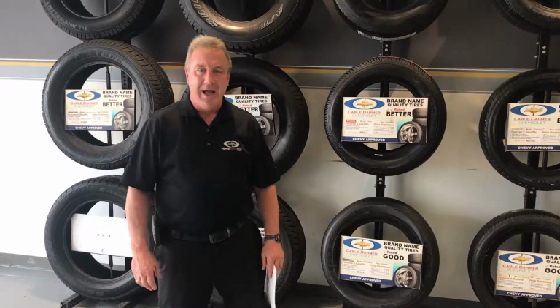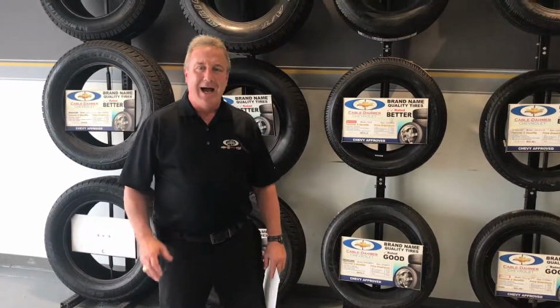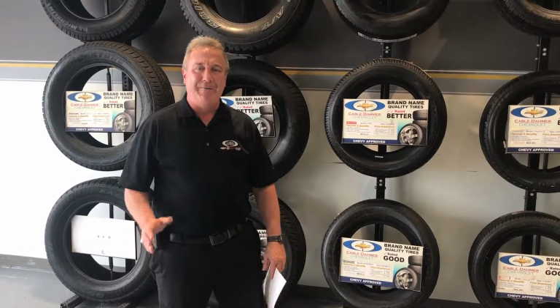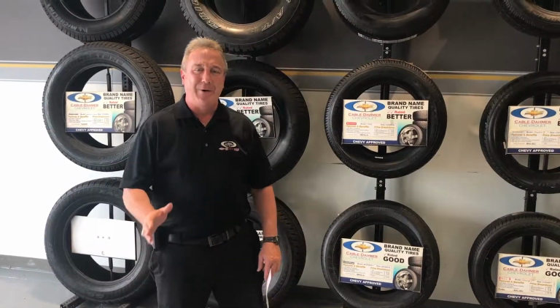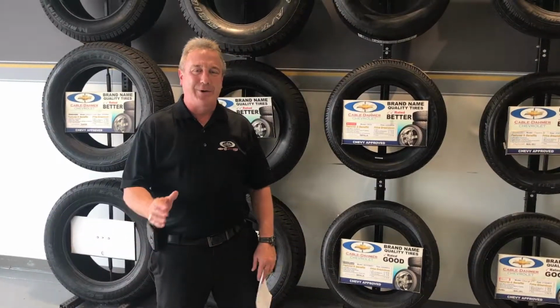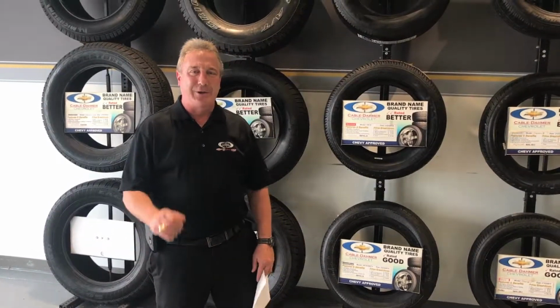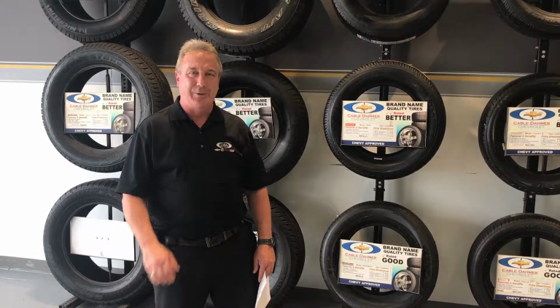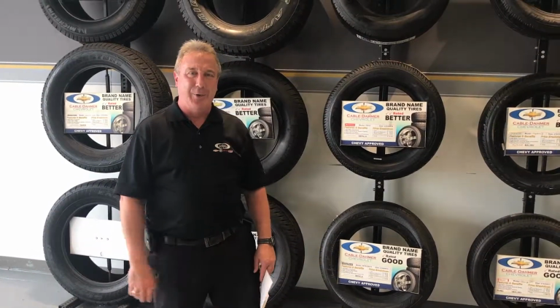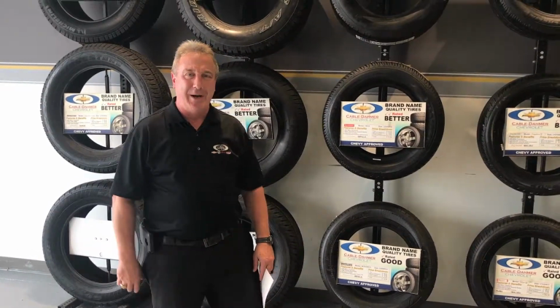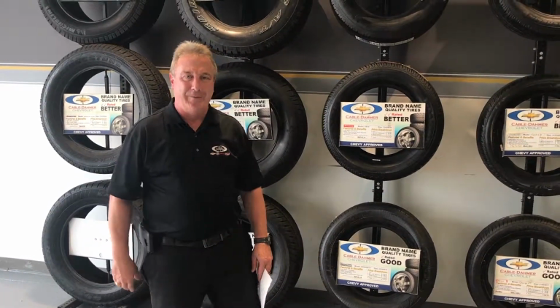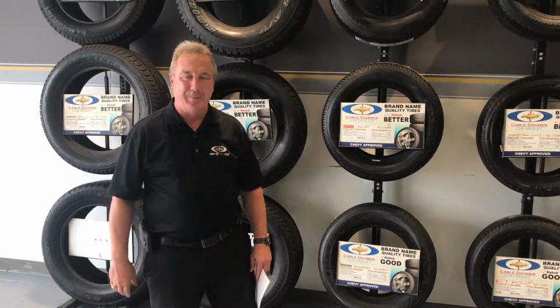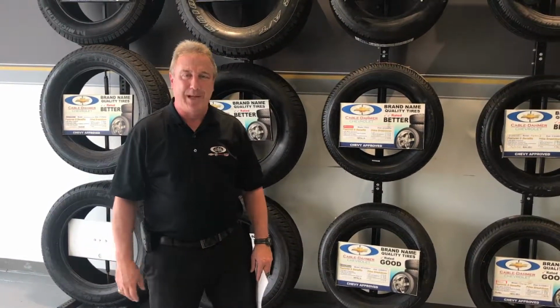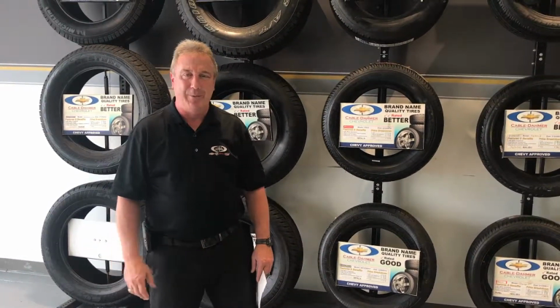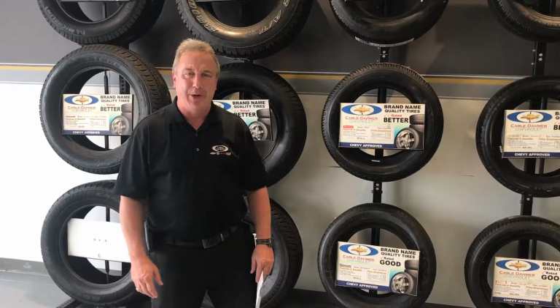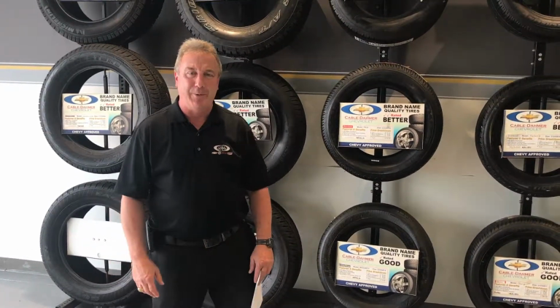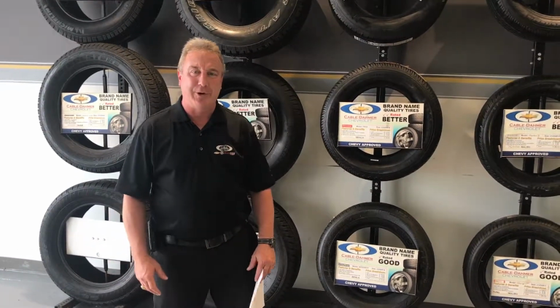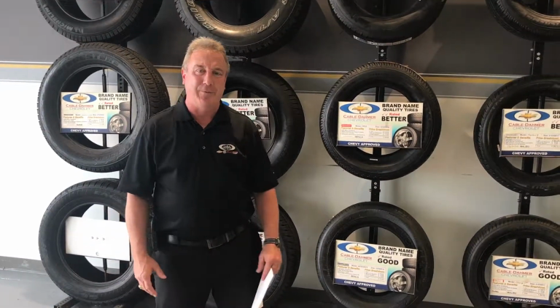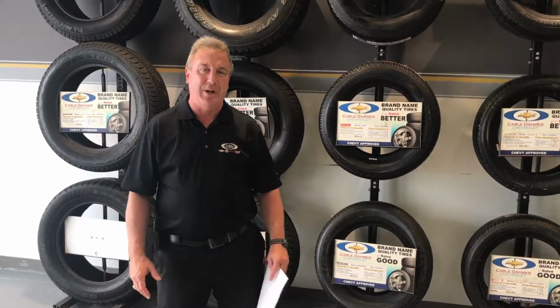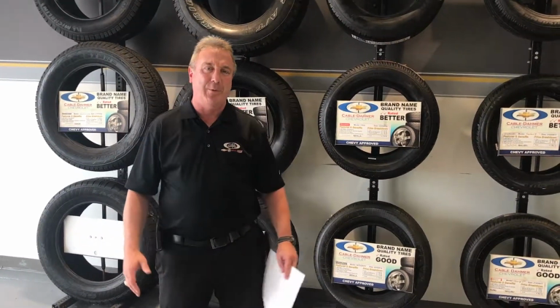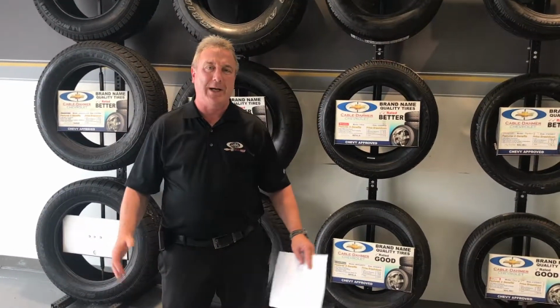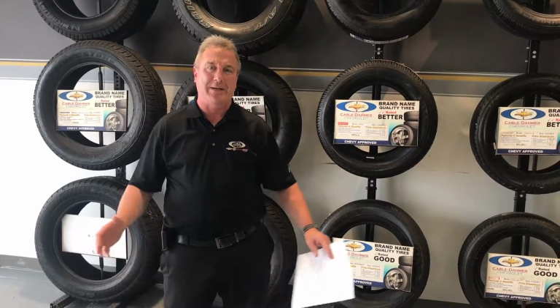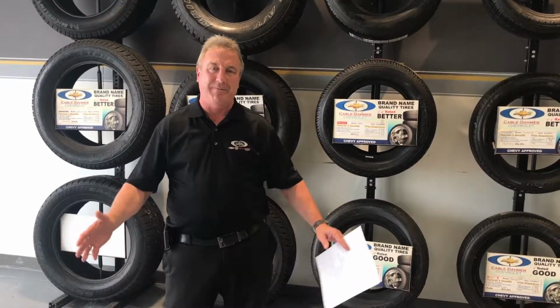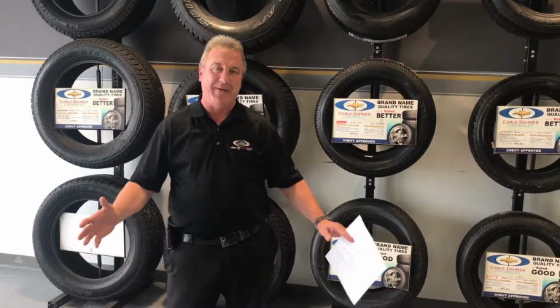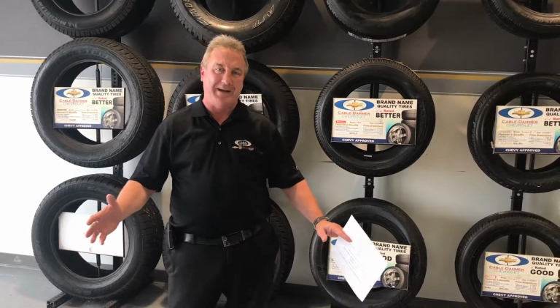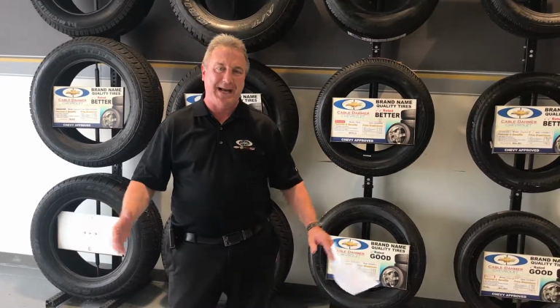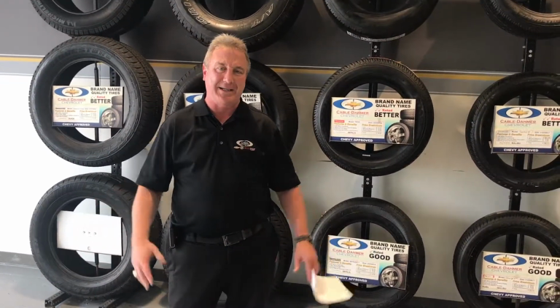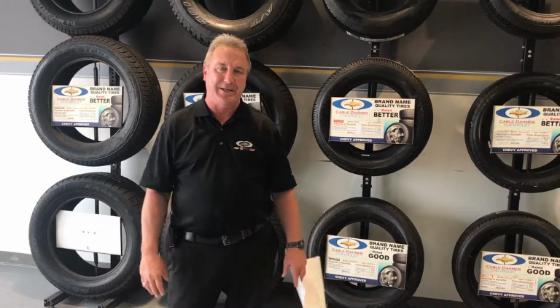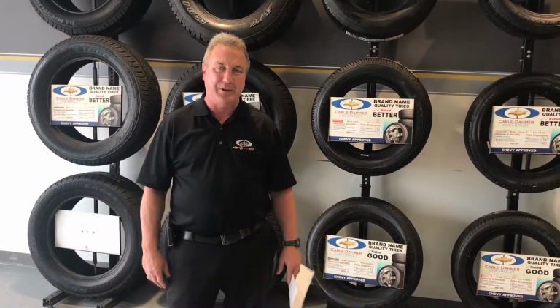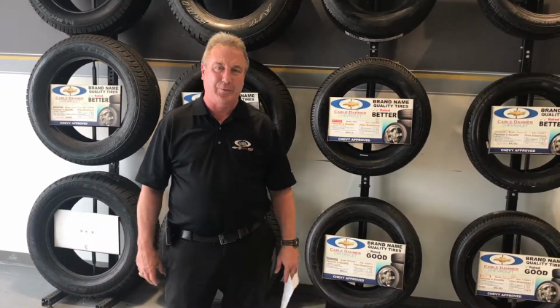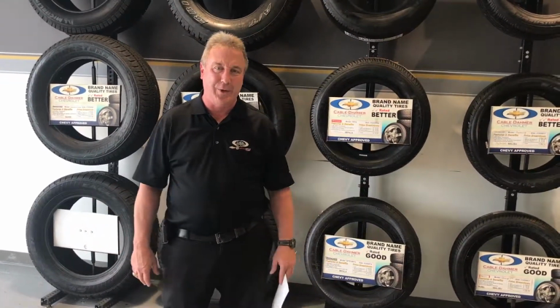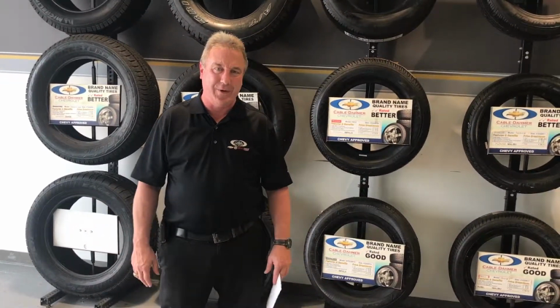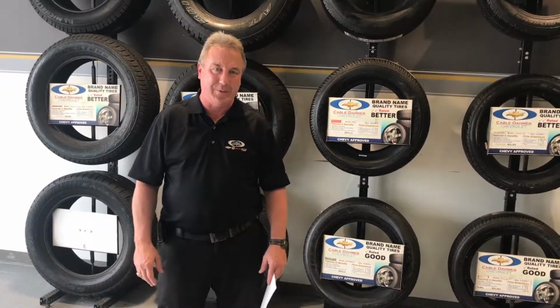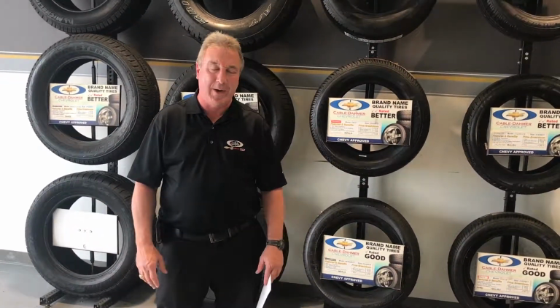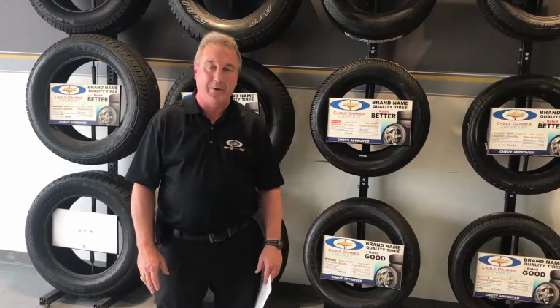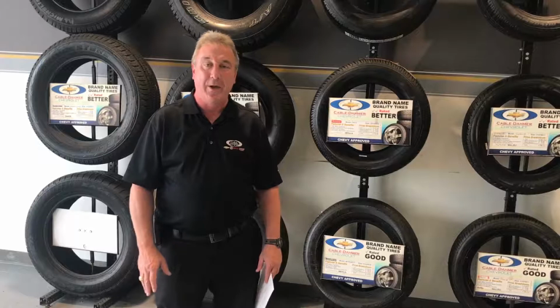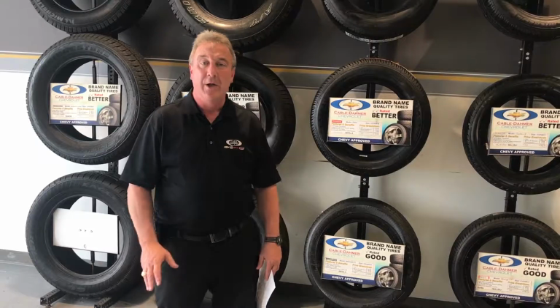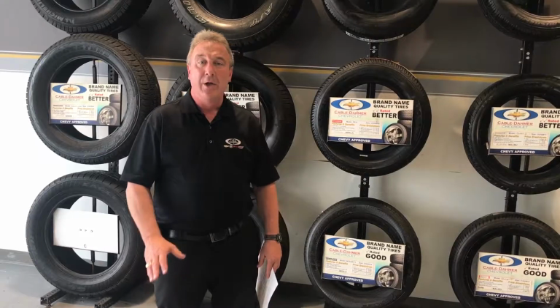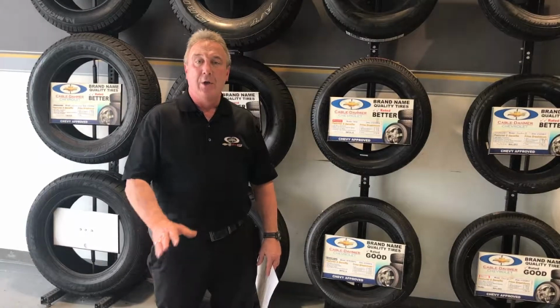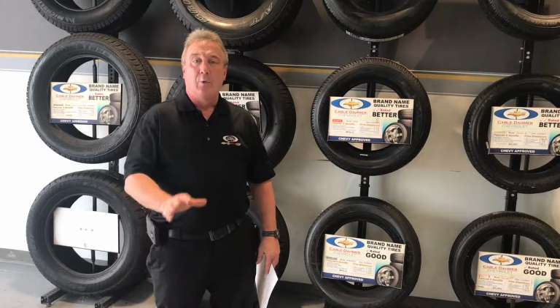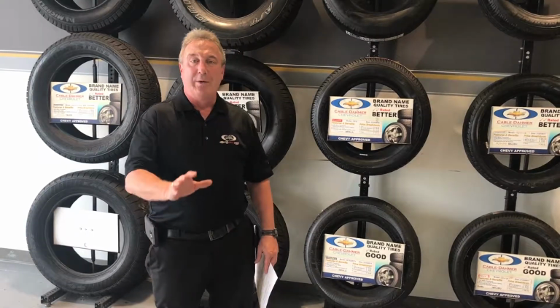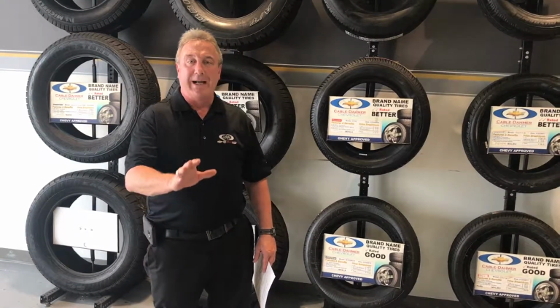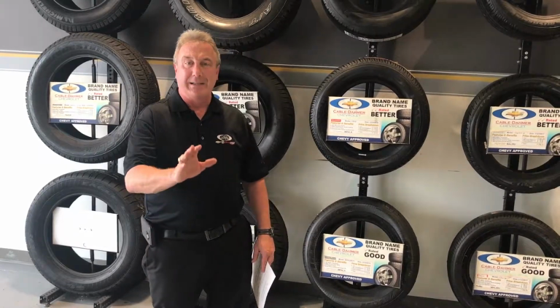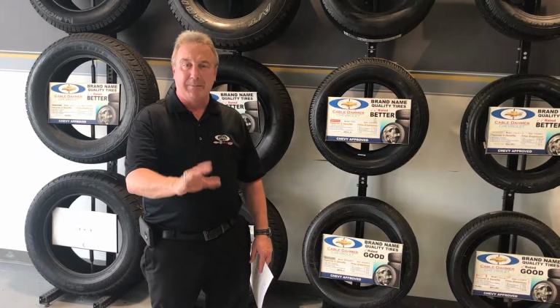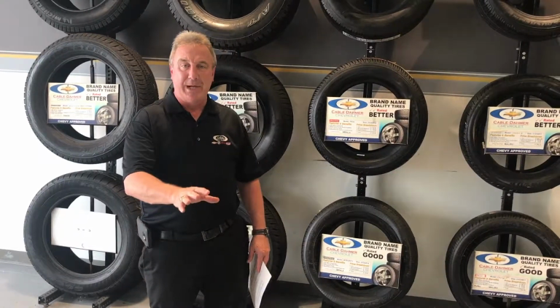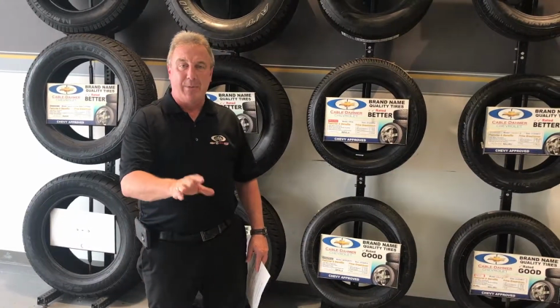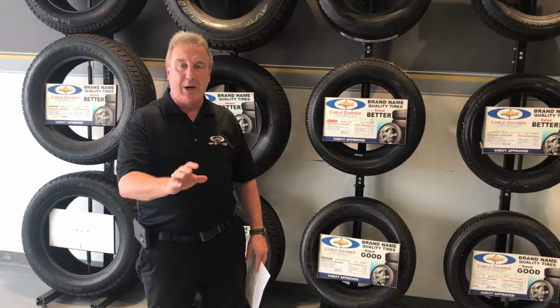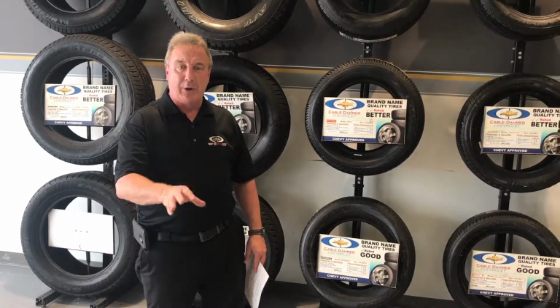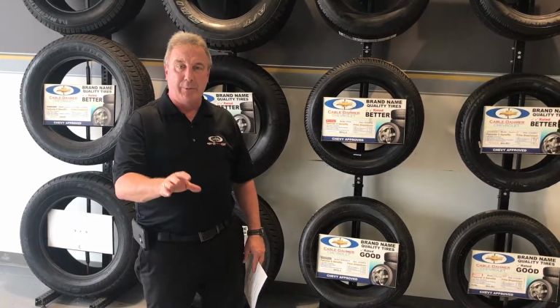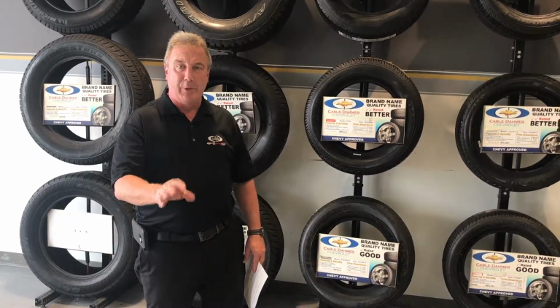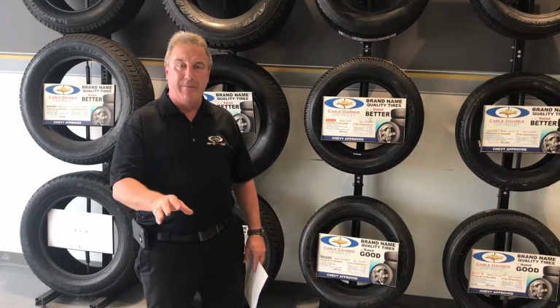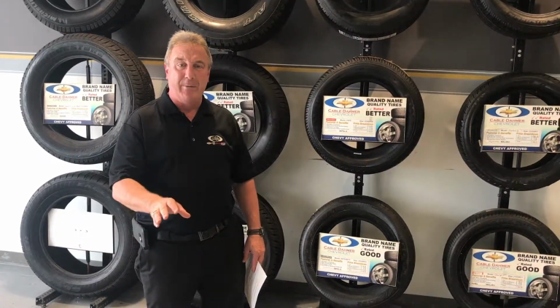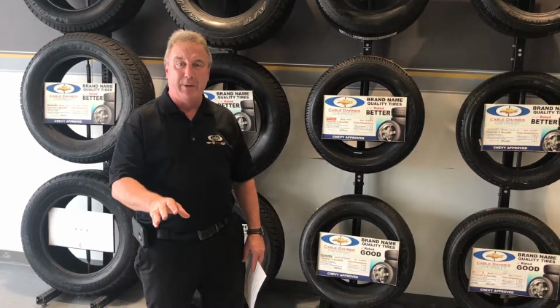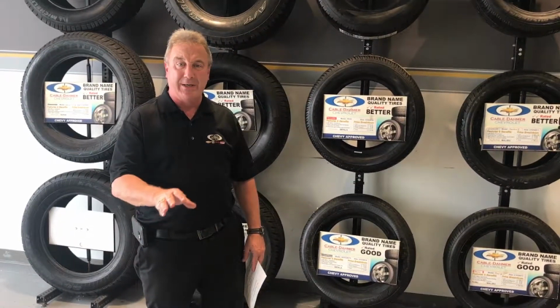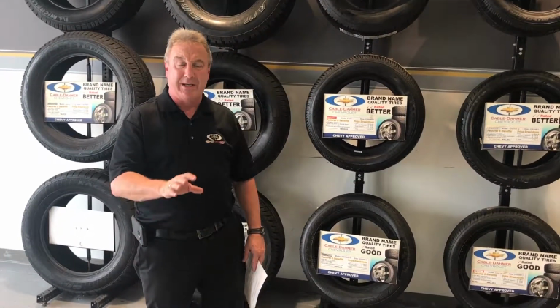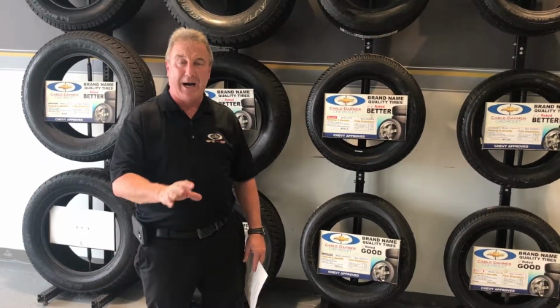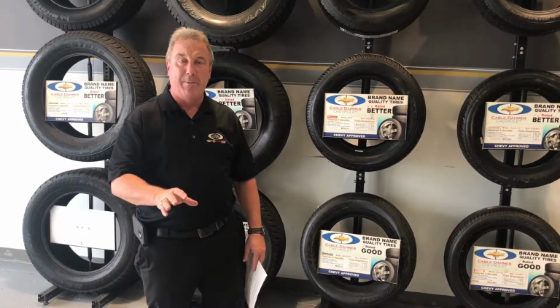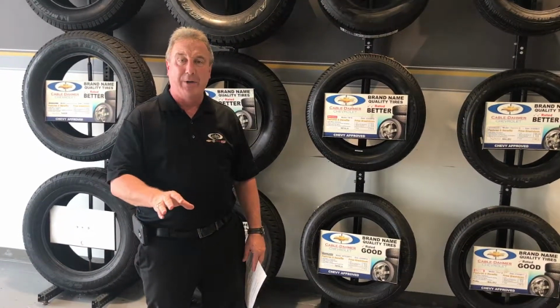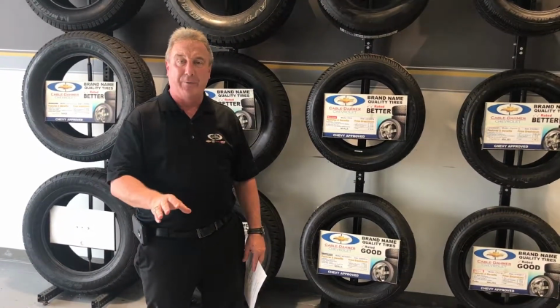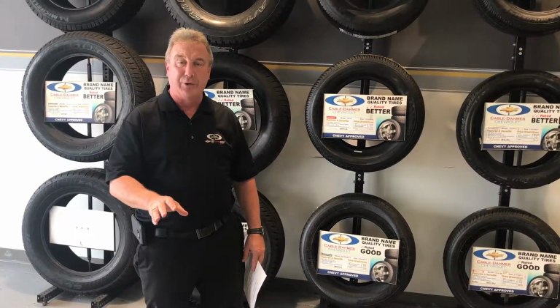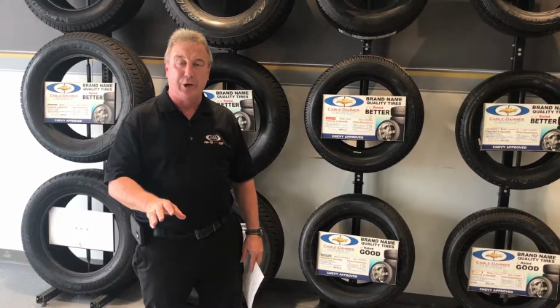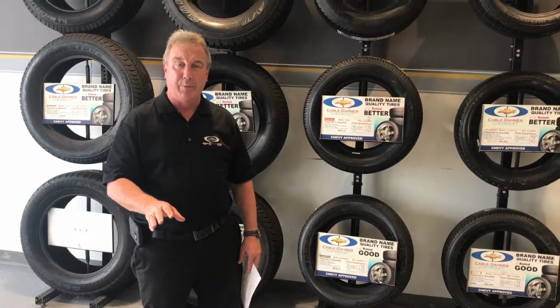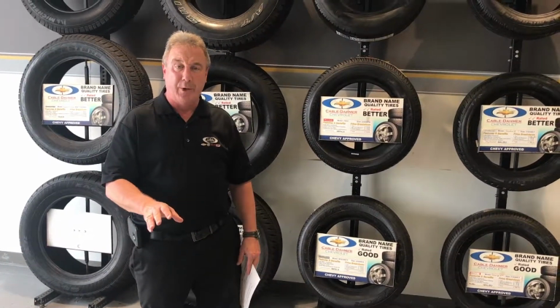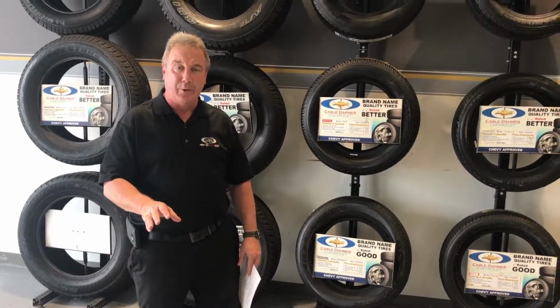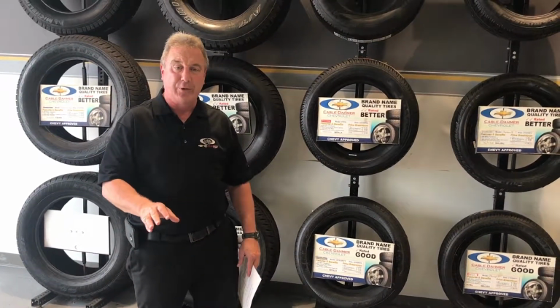Hi folks, this is Brian from Cable Dollar Chevrolet. We got some fantastic deals for you this month. We got September, October, November is tire month for General Motors.